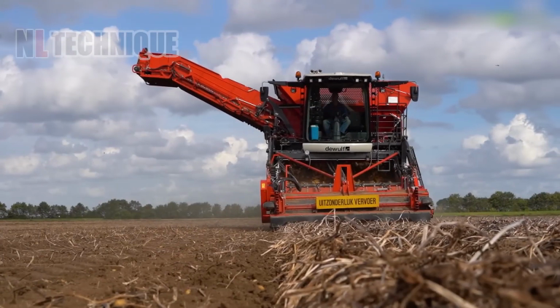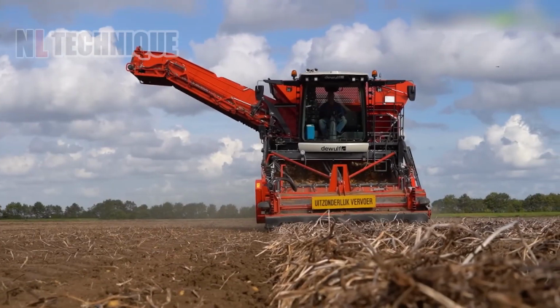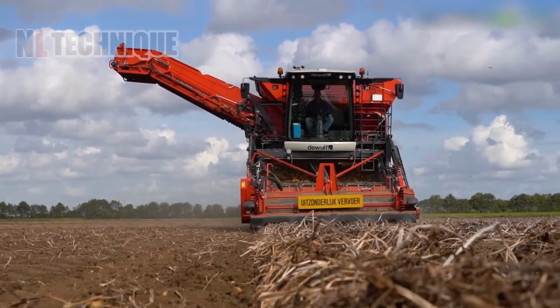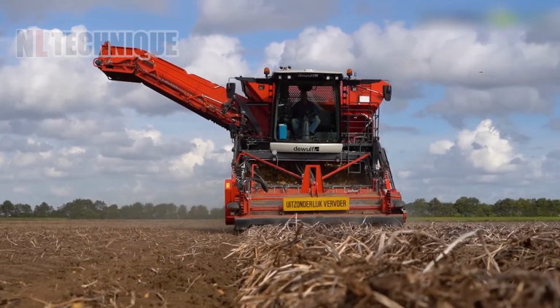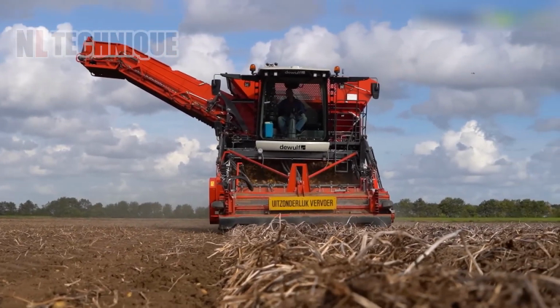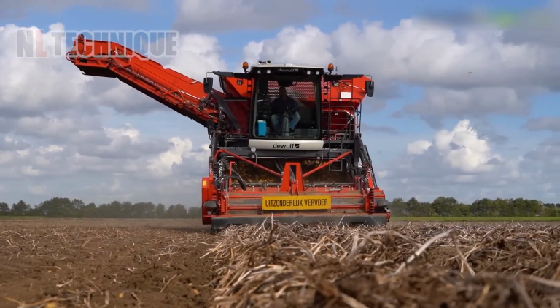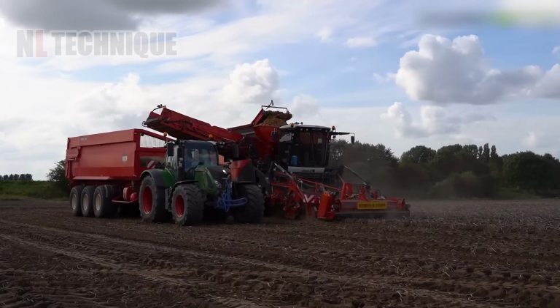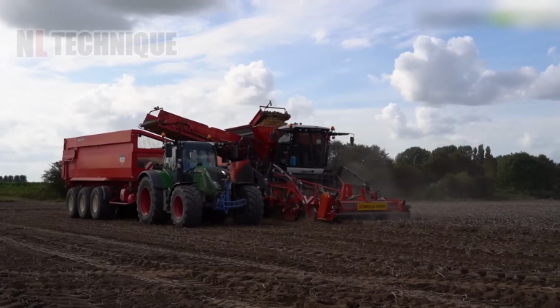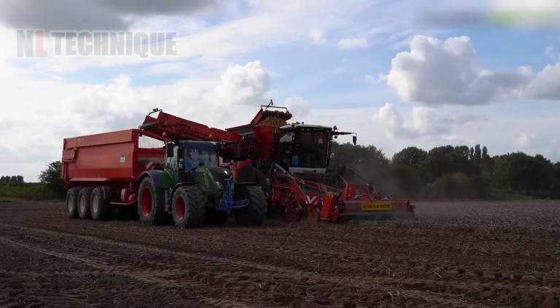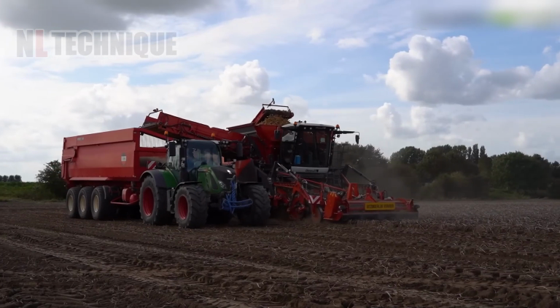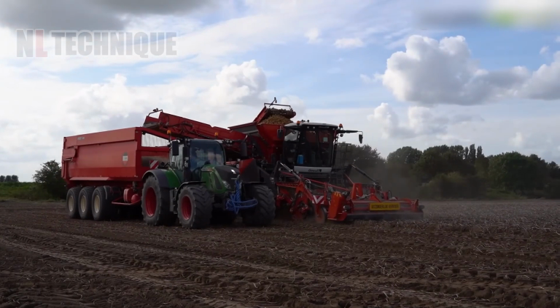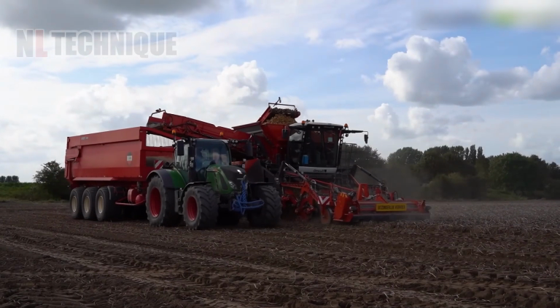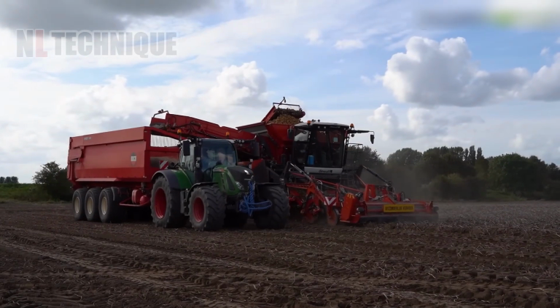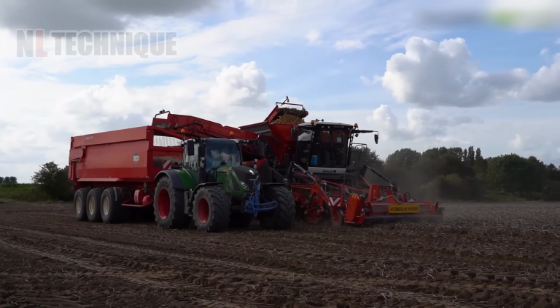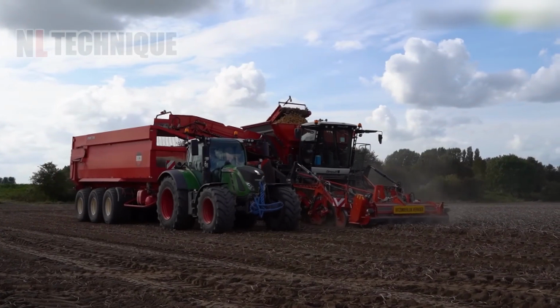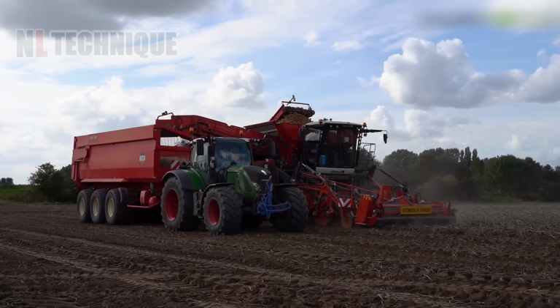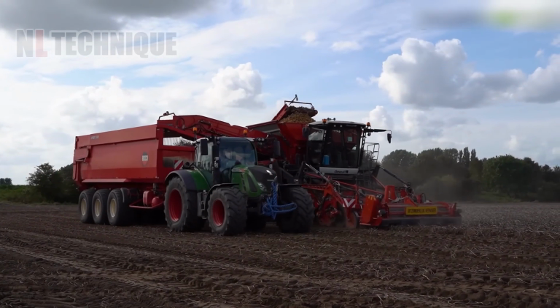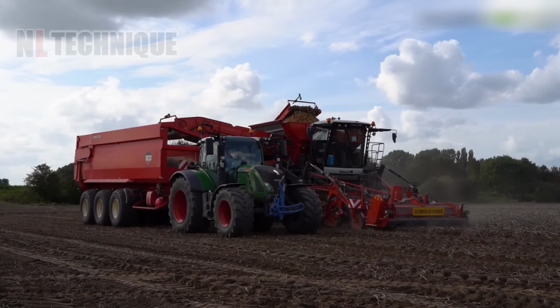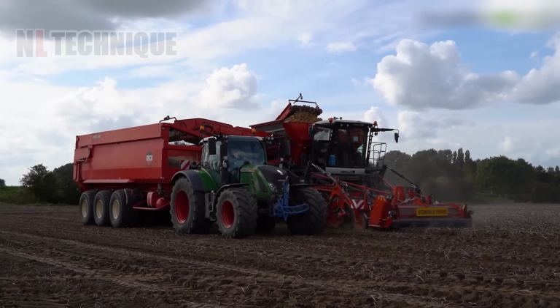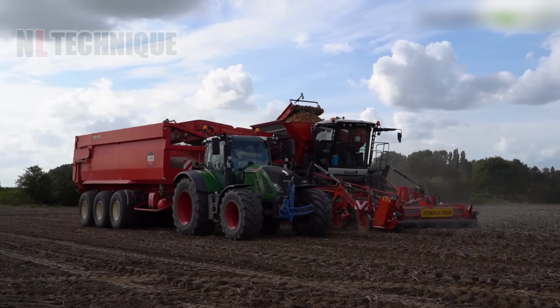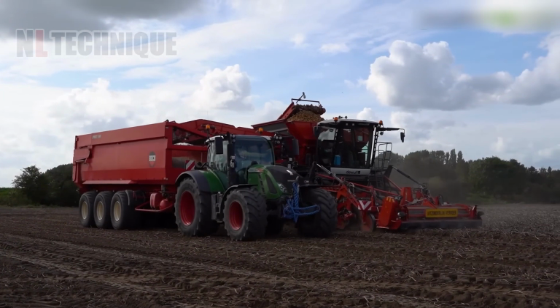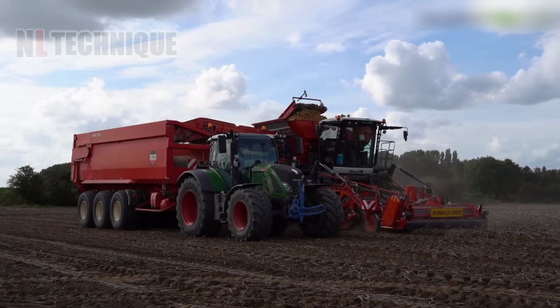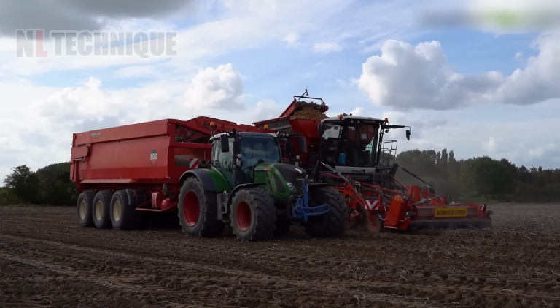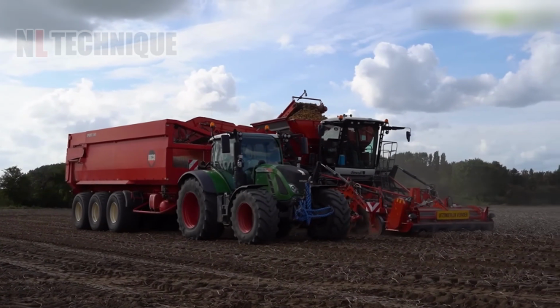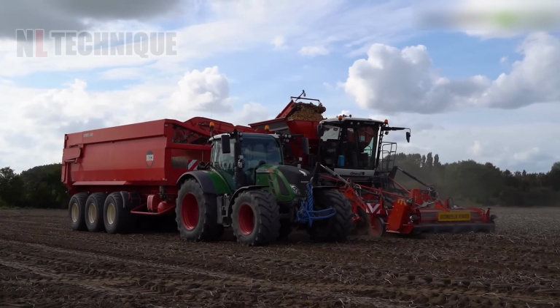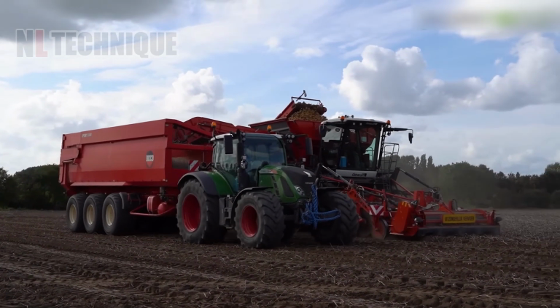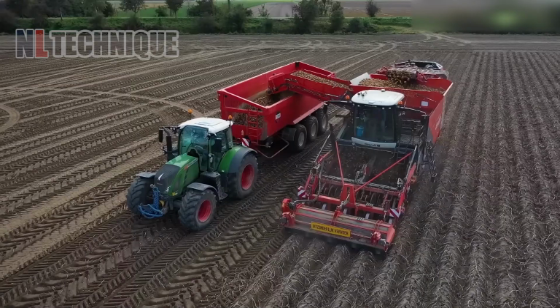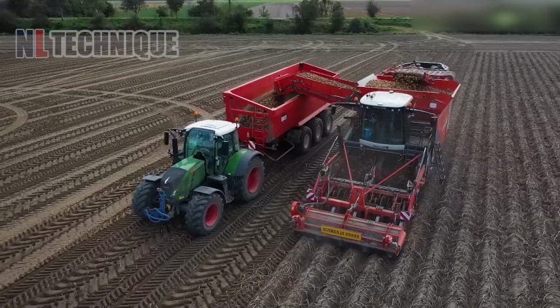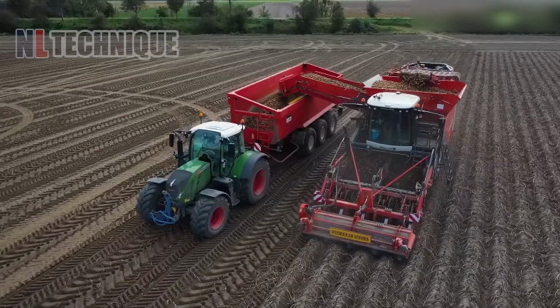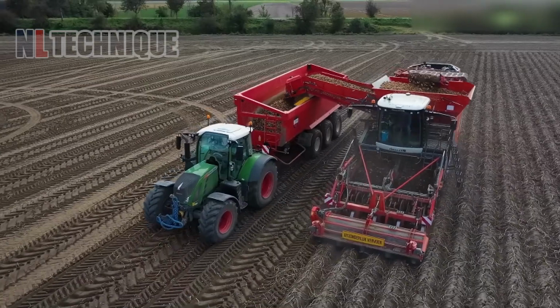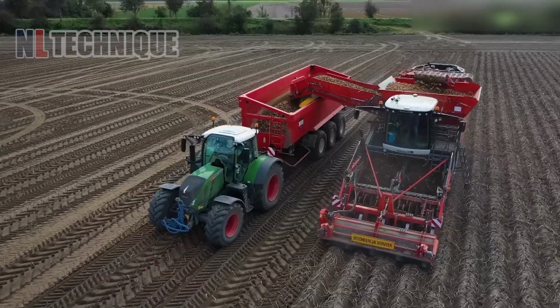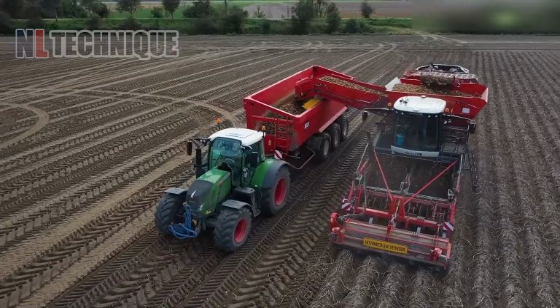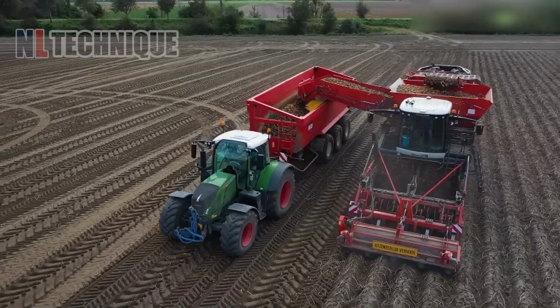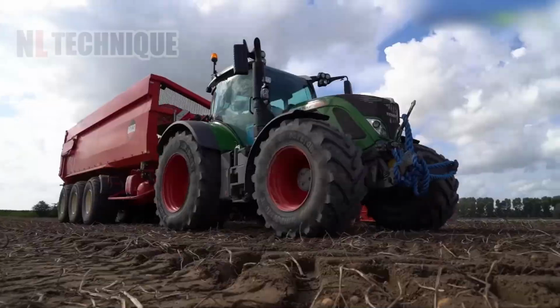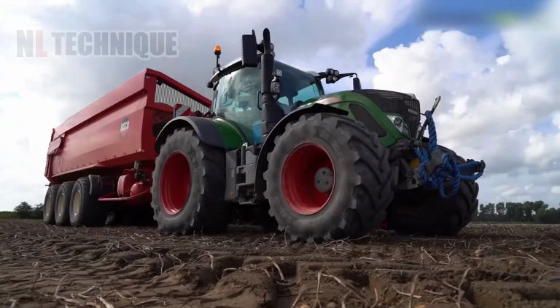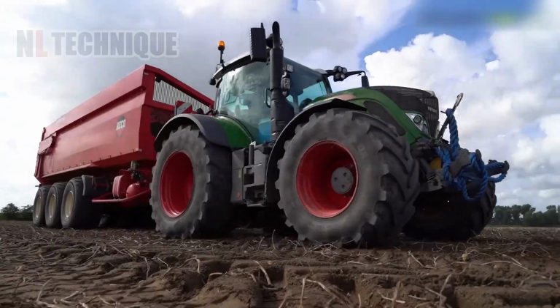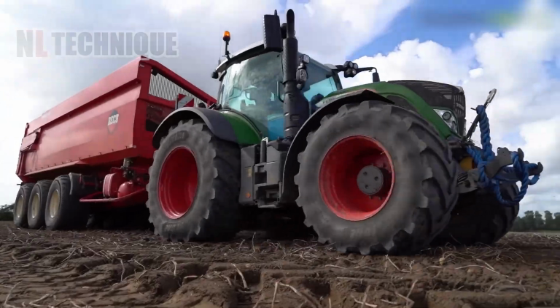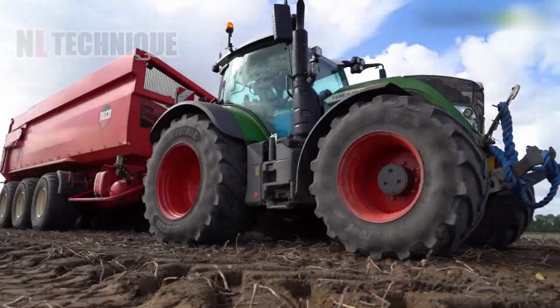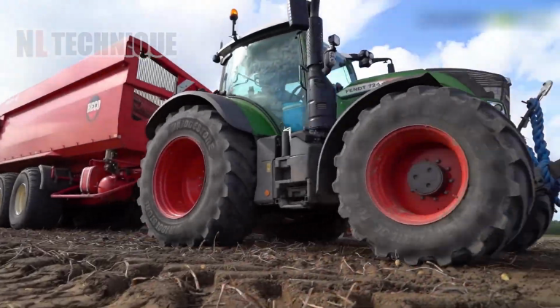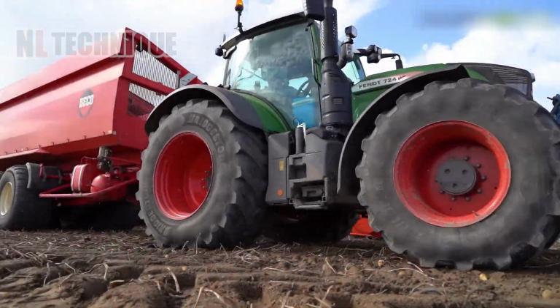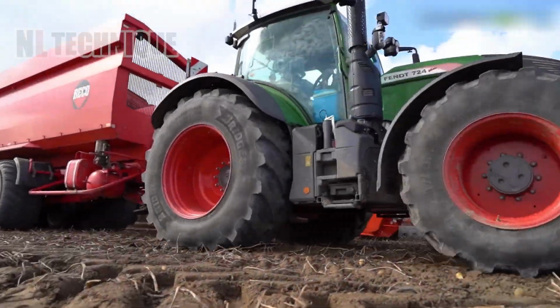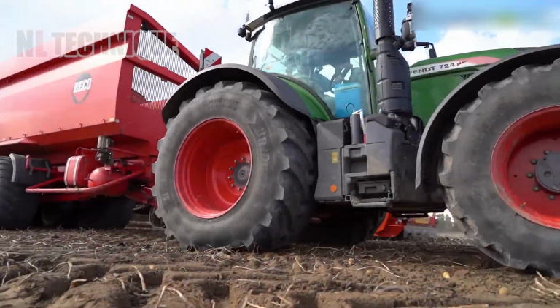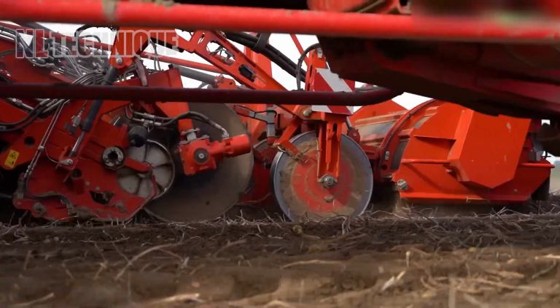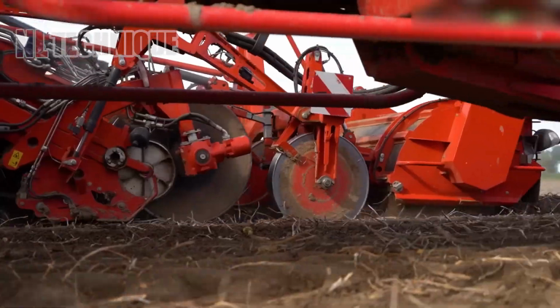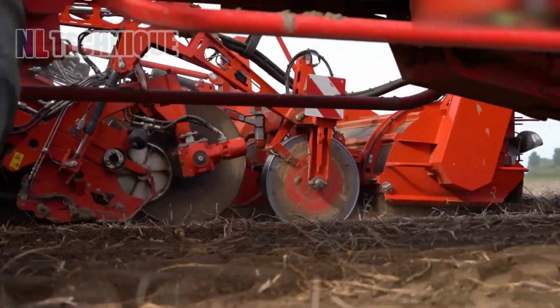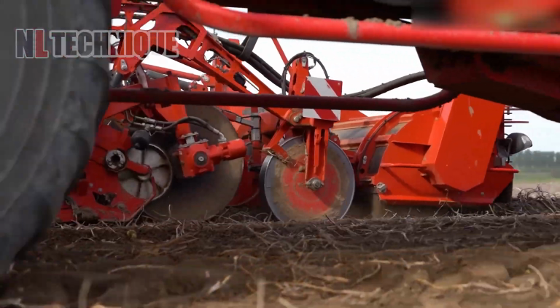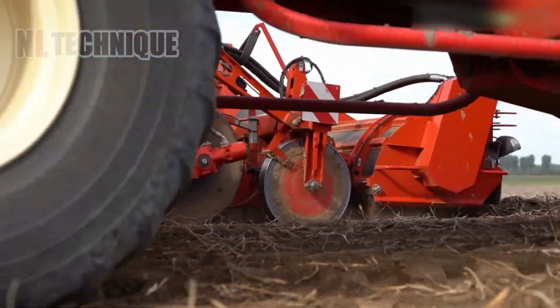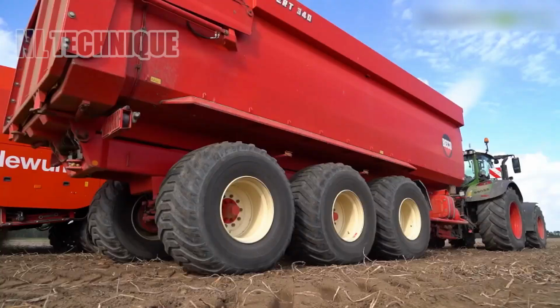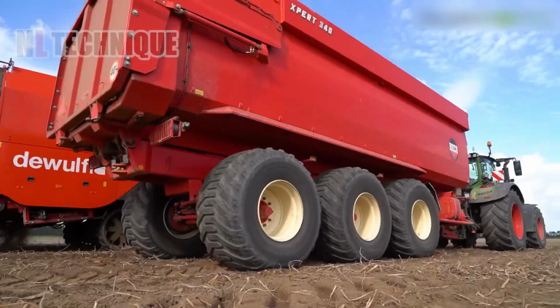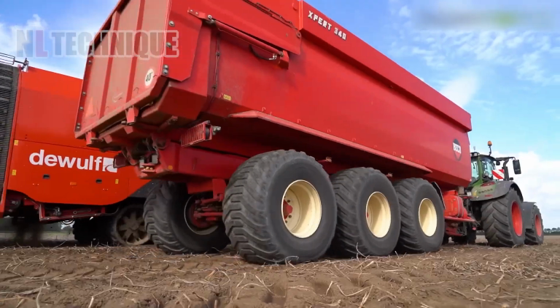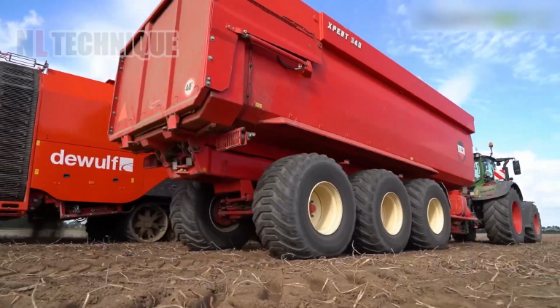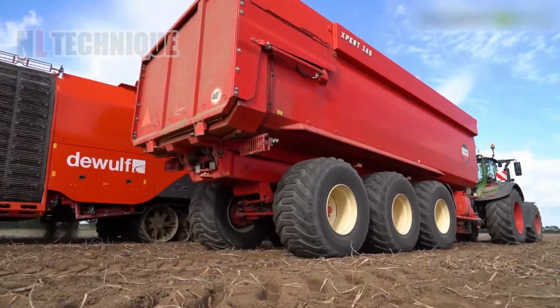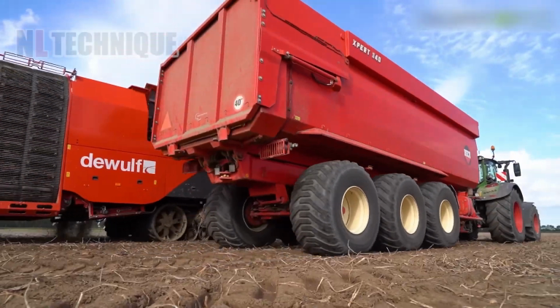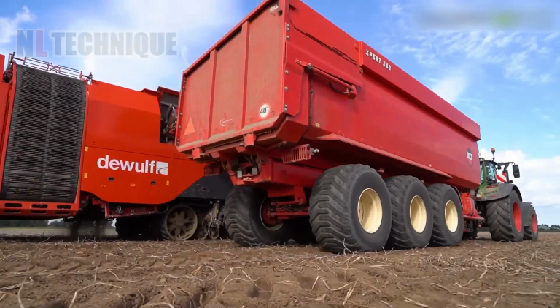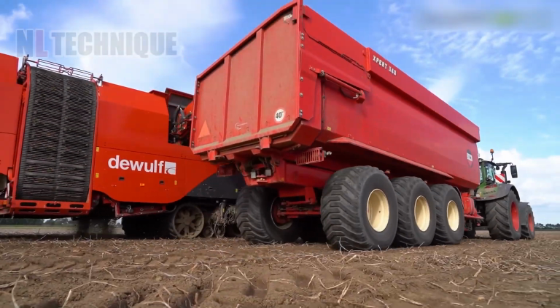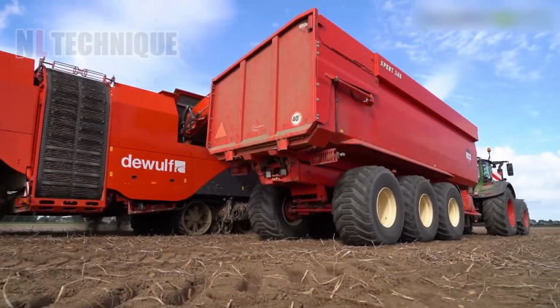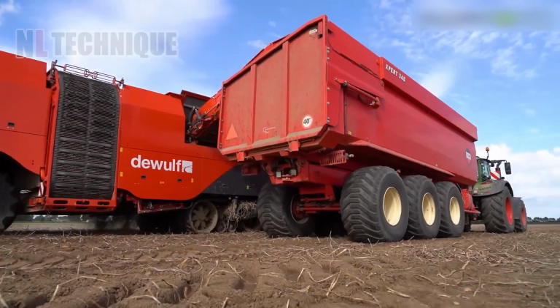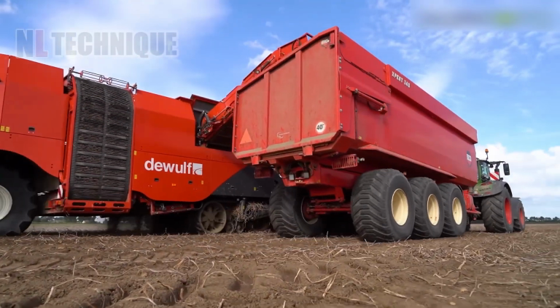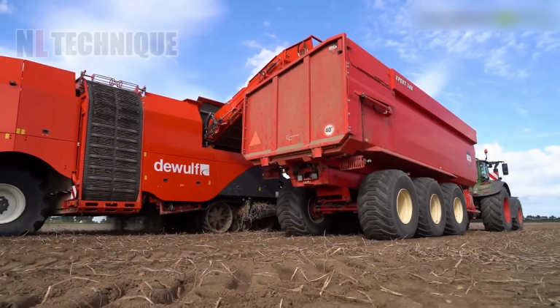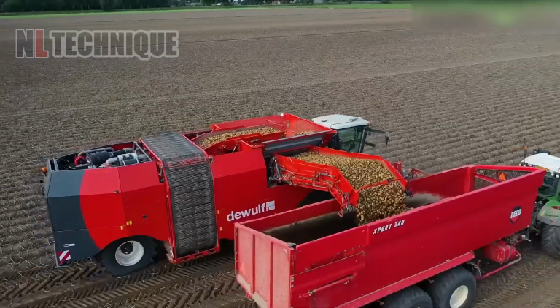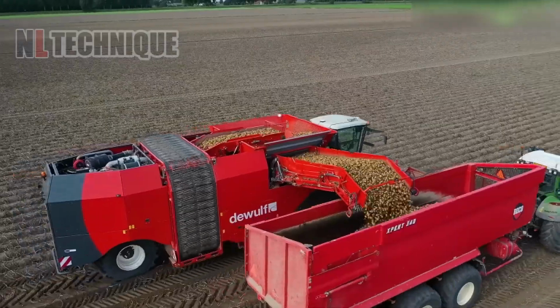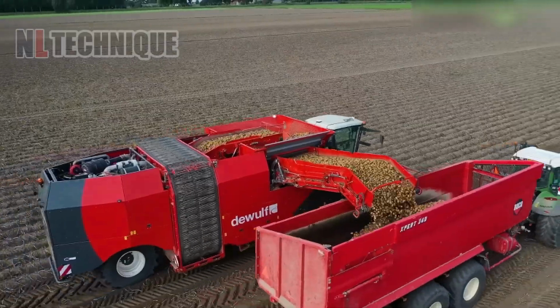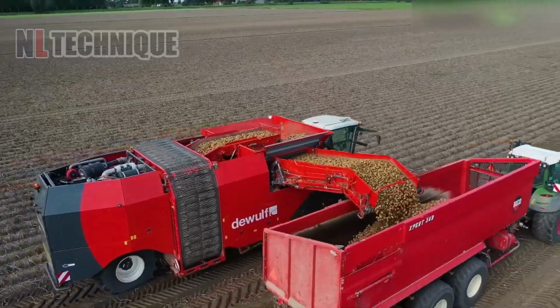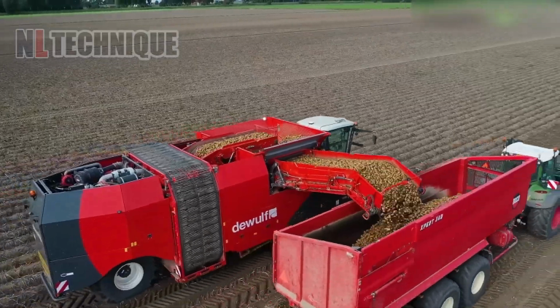This massive harvester truck makes collecting hundreds of potatoes all at once anything but an ordeal for farmers.